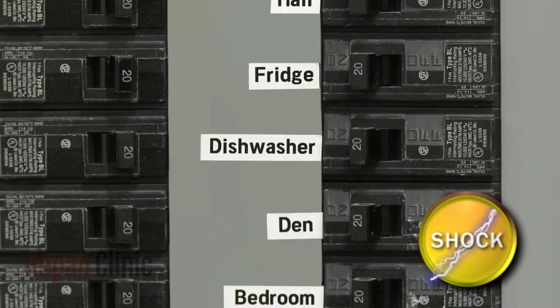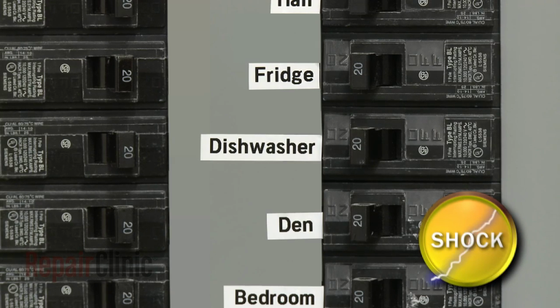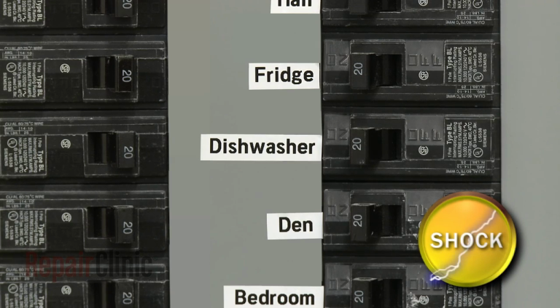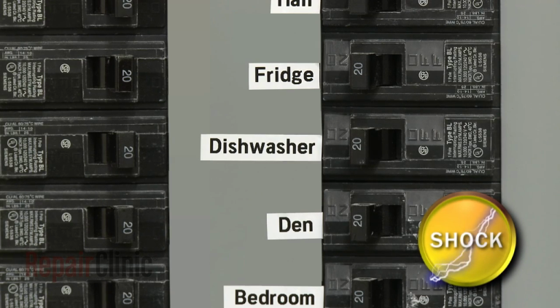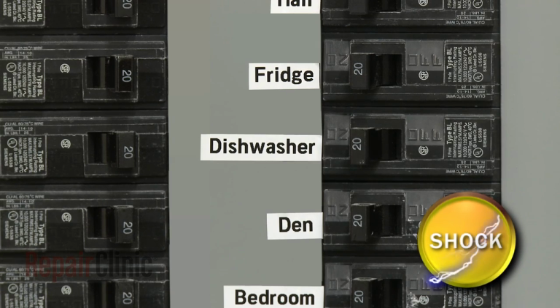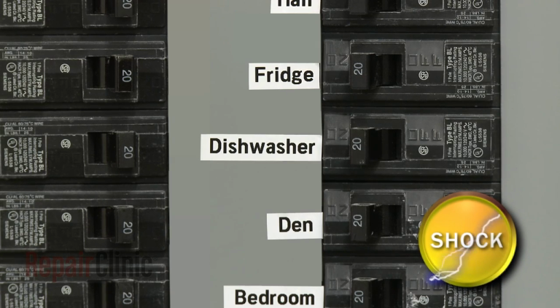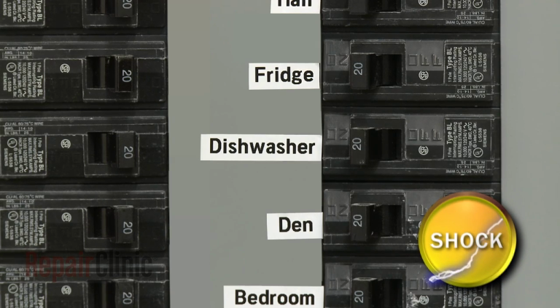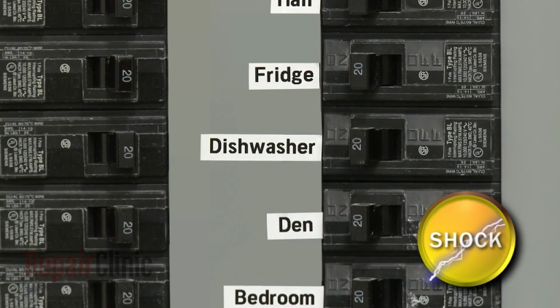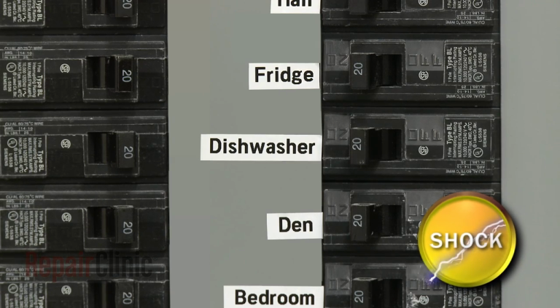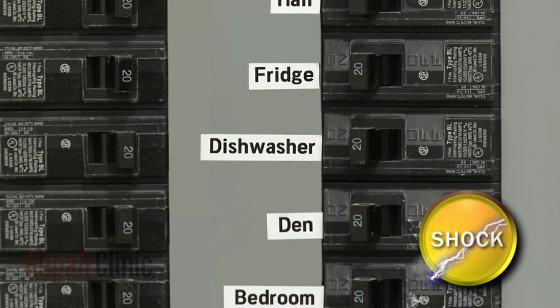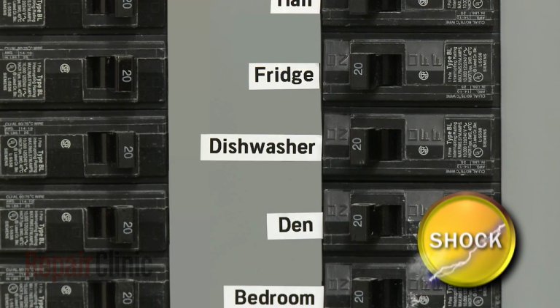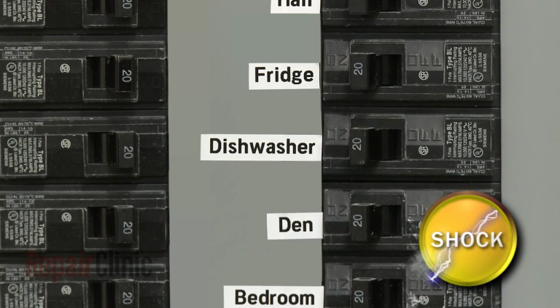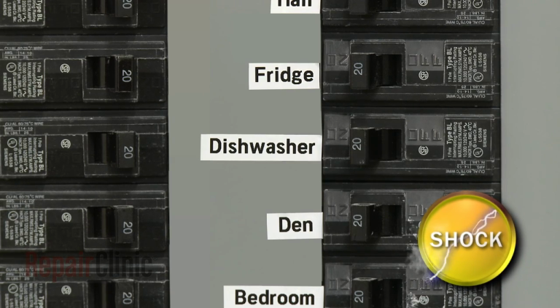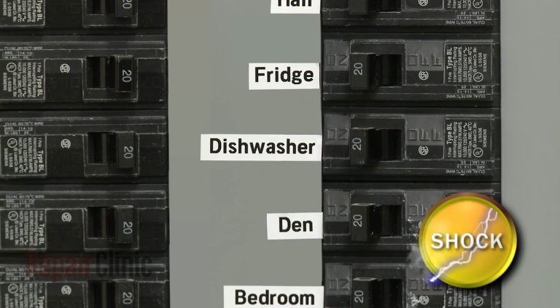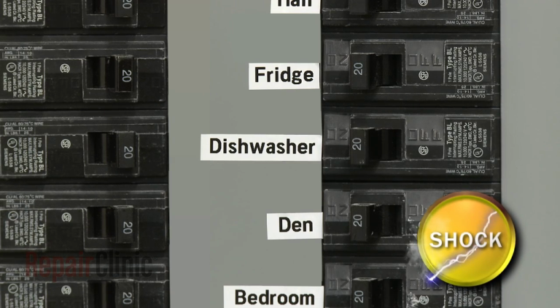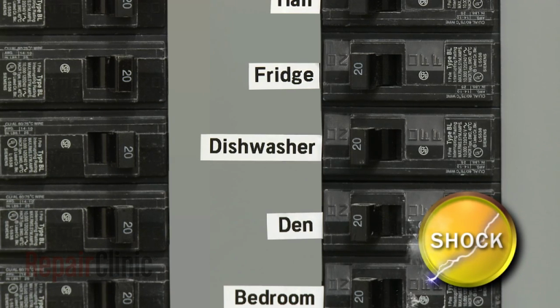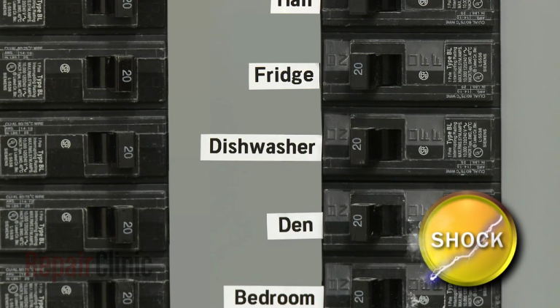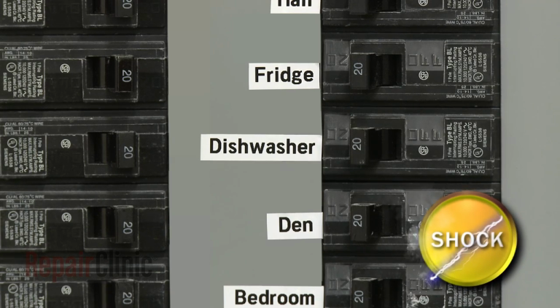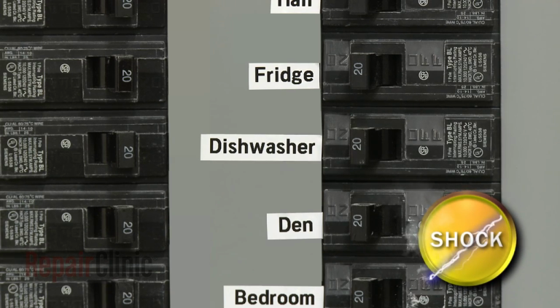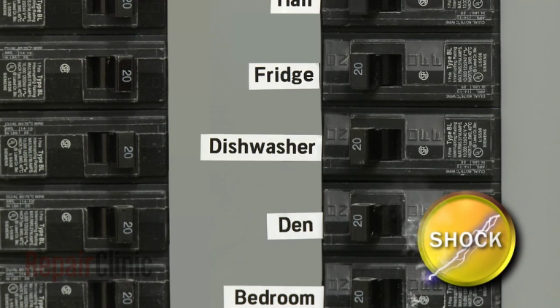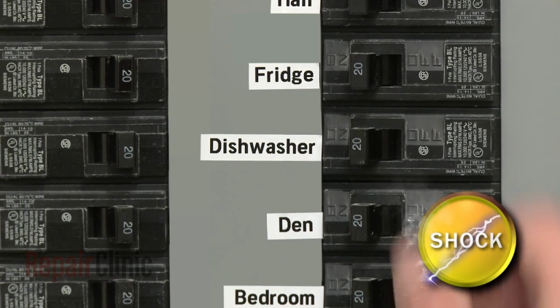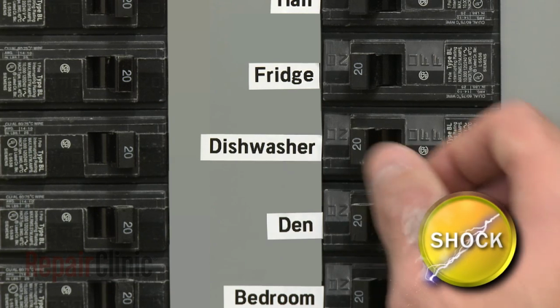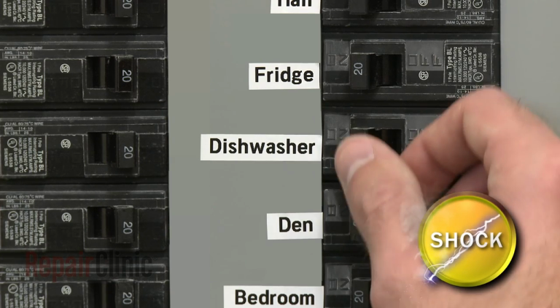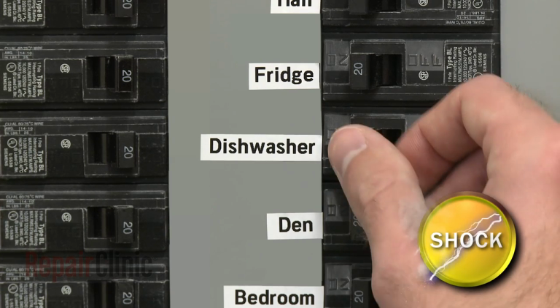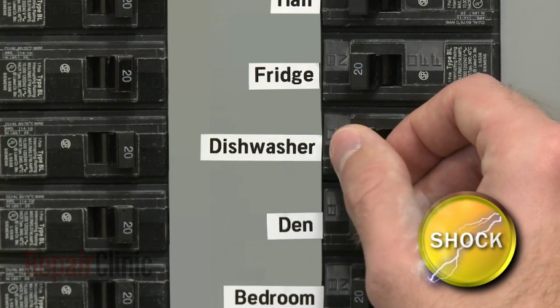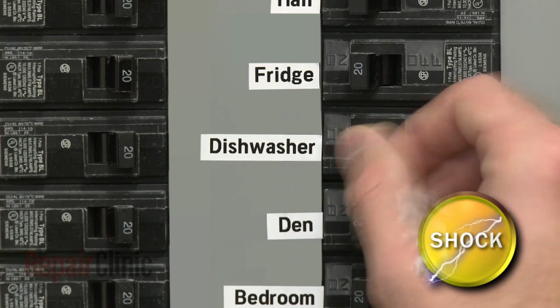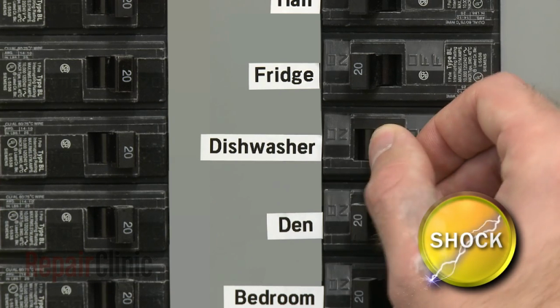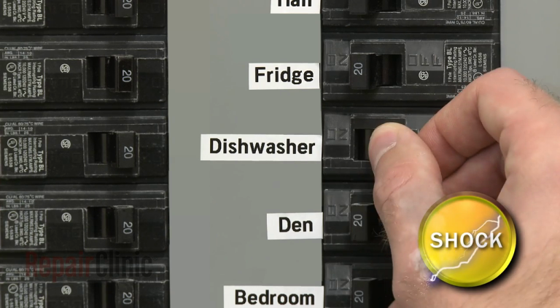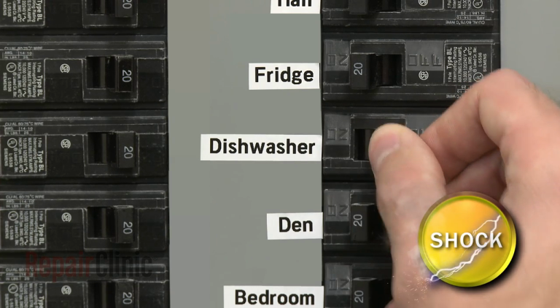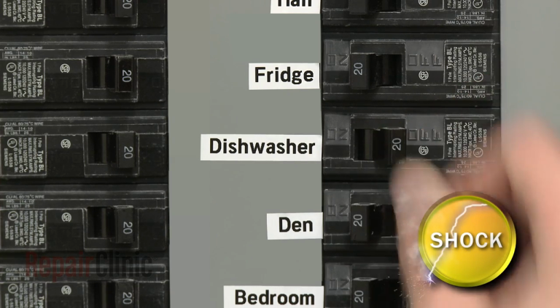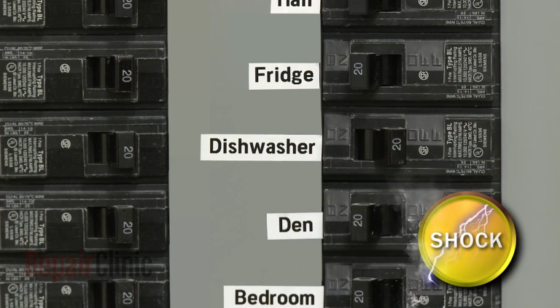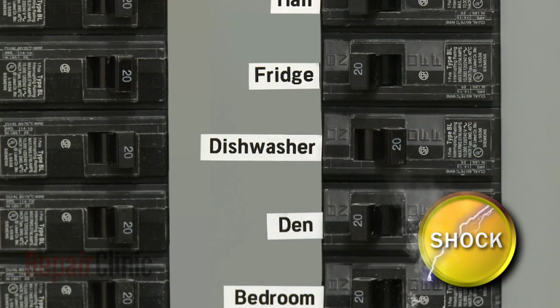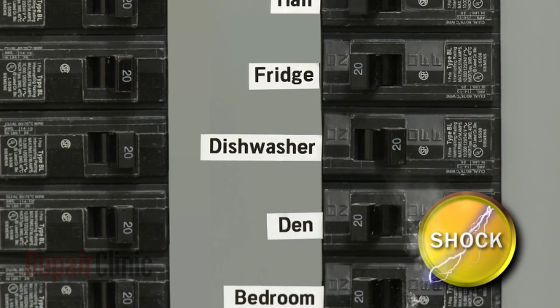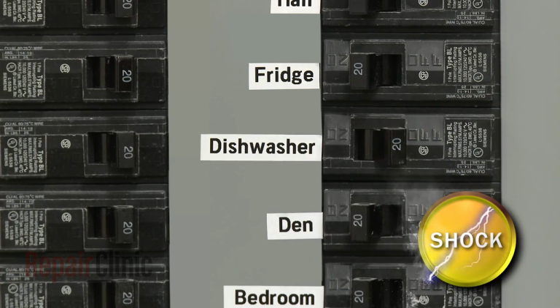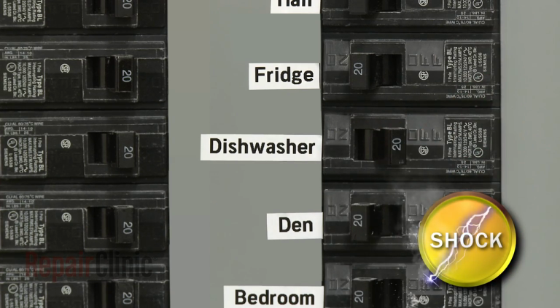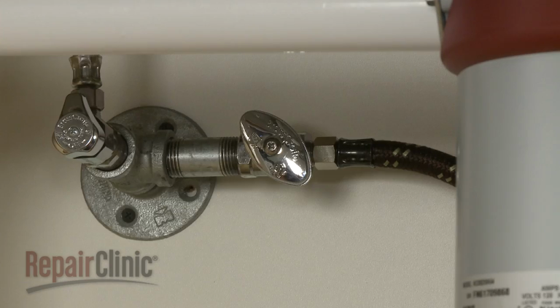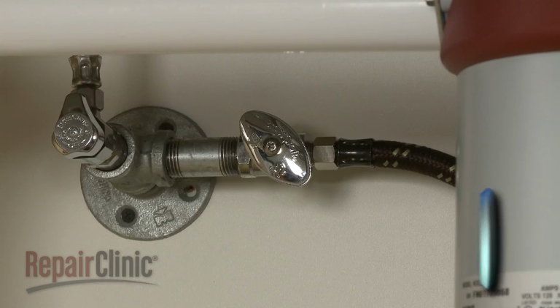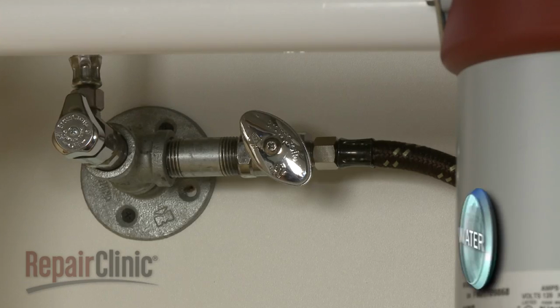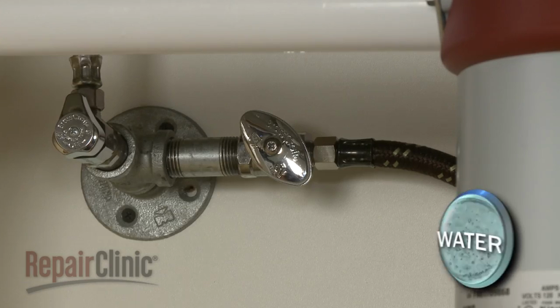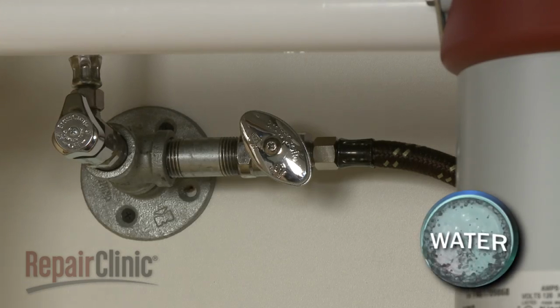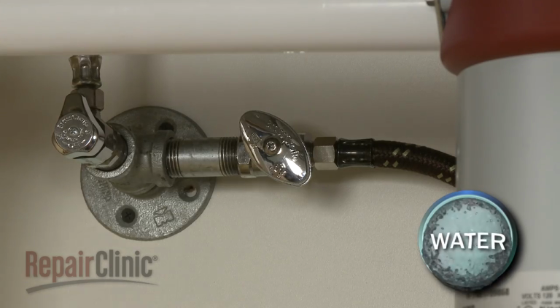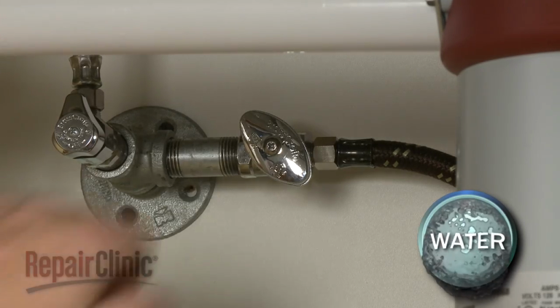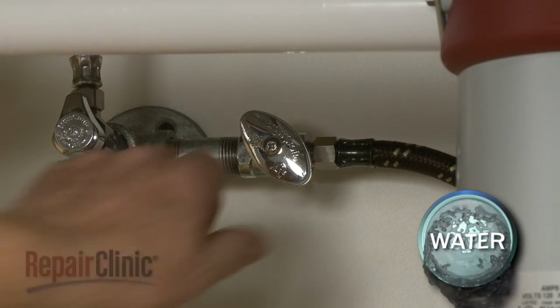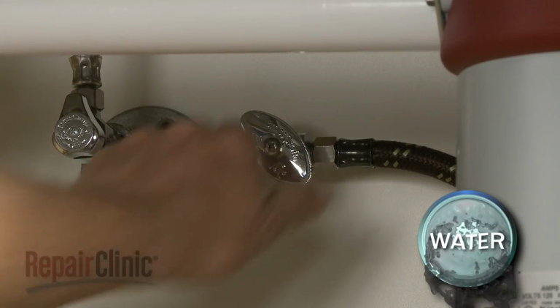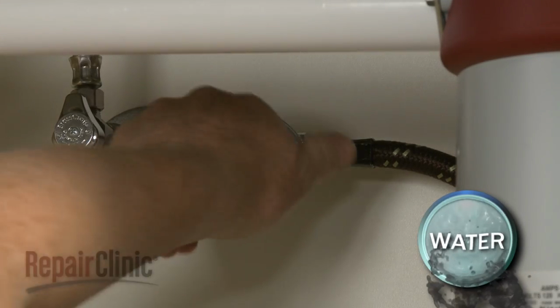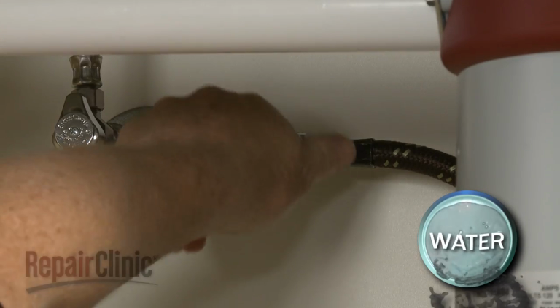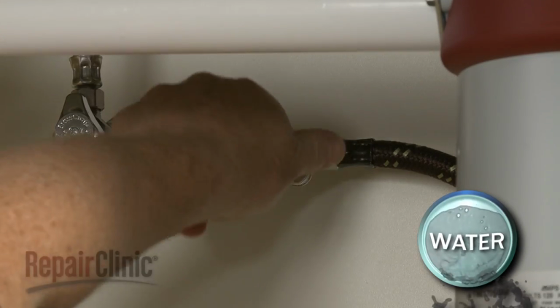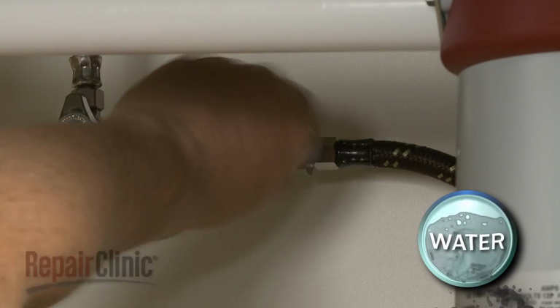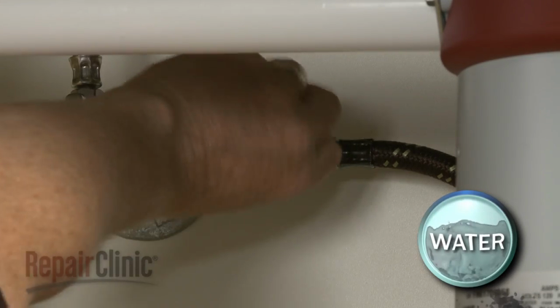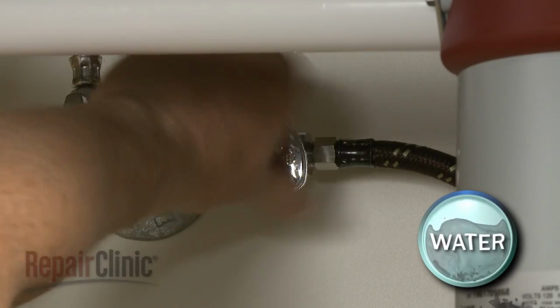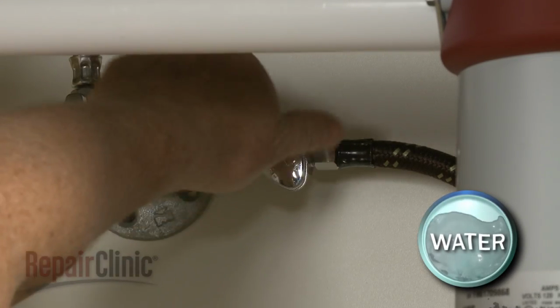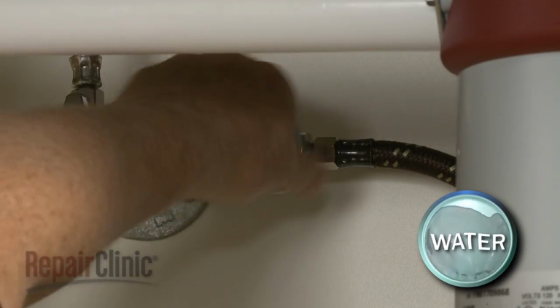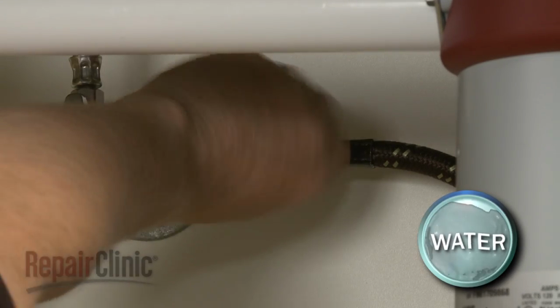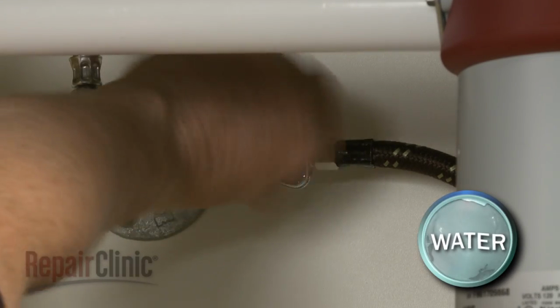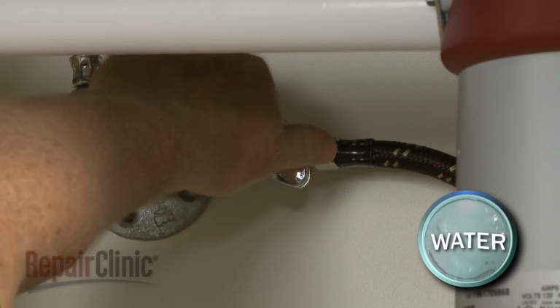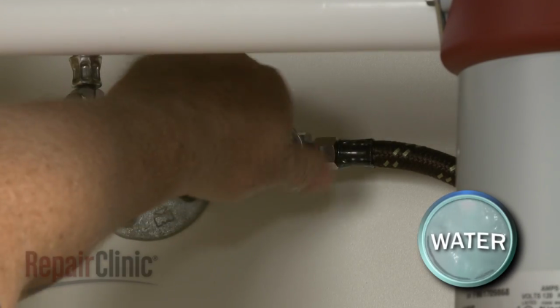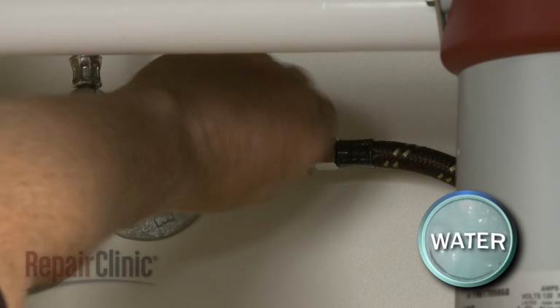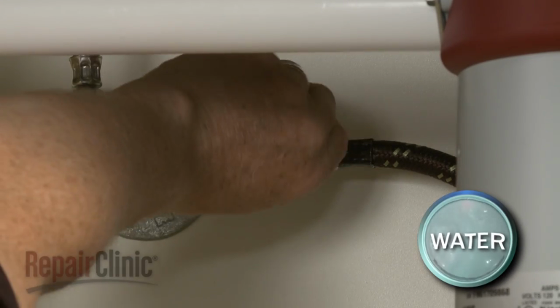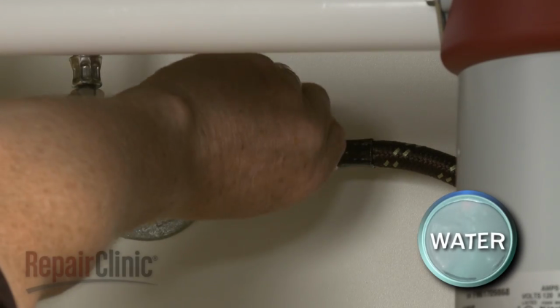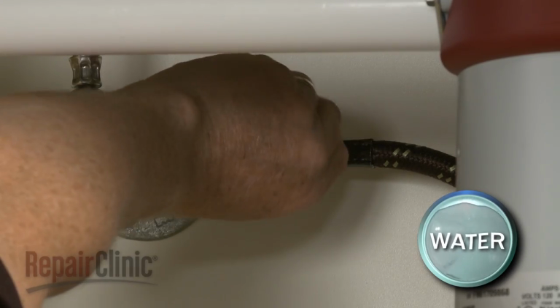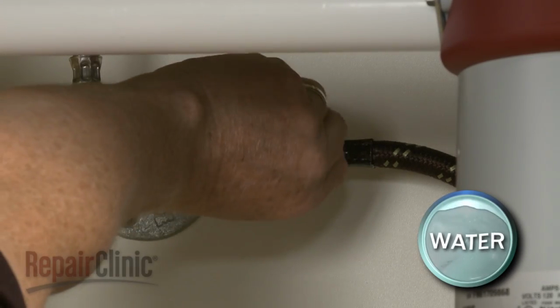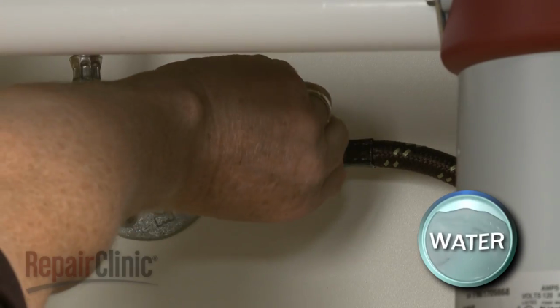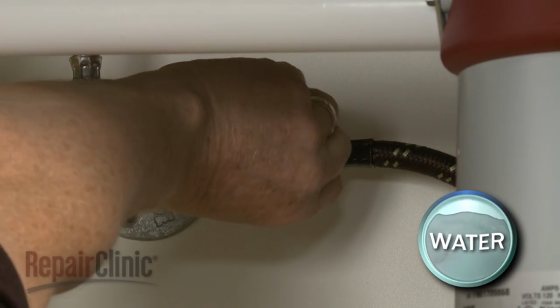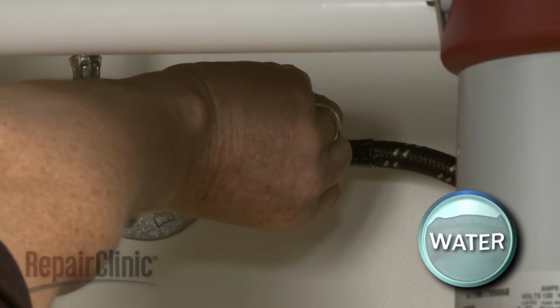Lift off the diffuser. Next, turn off the power to the appliance and shut off the water supply valve.